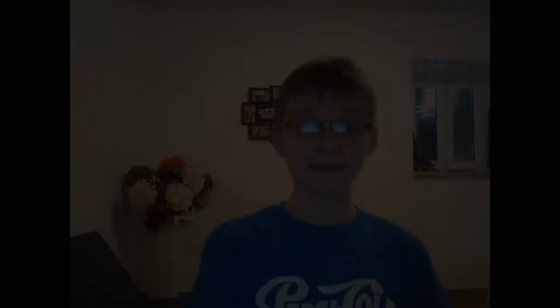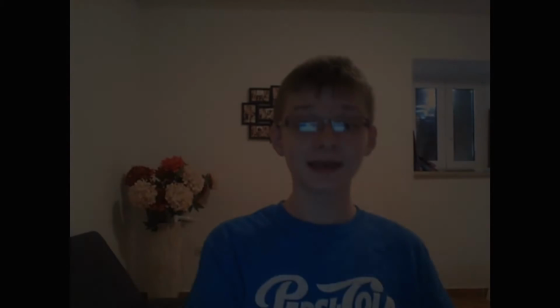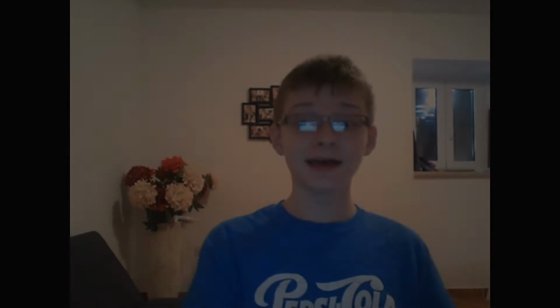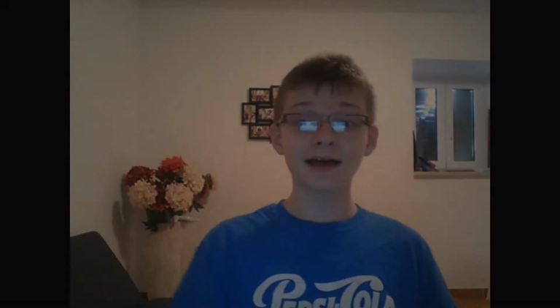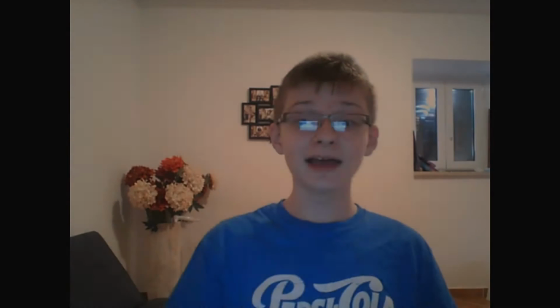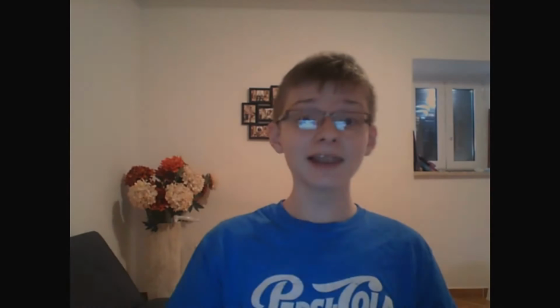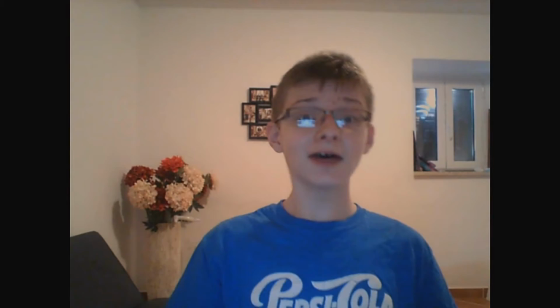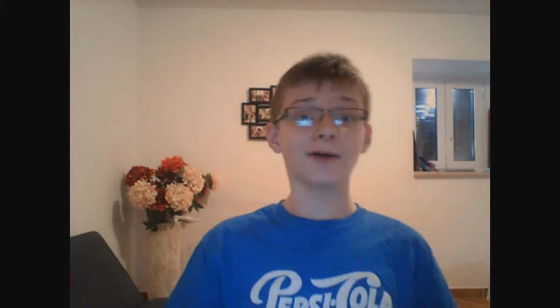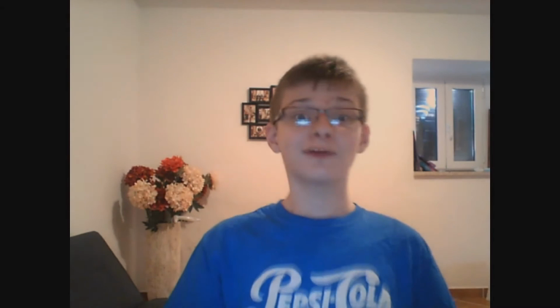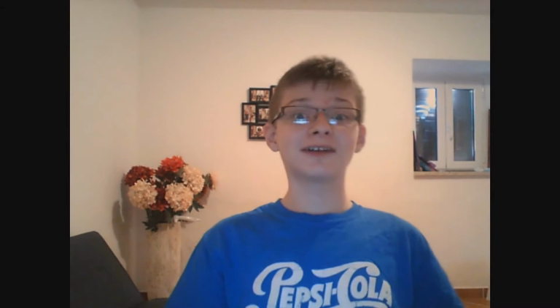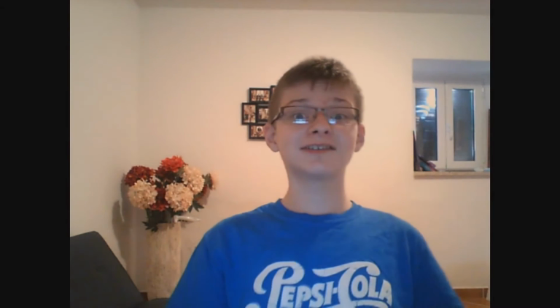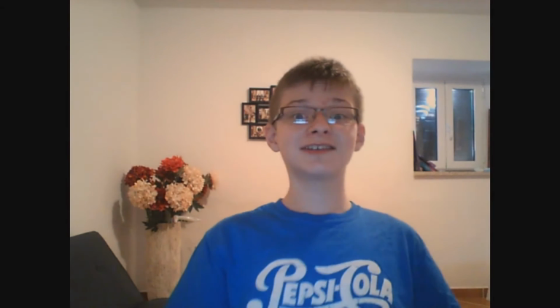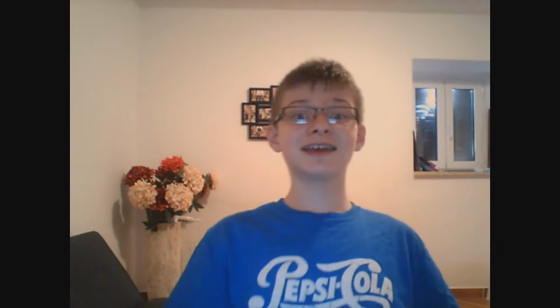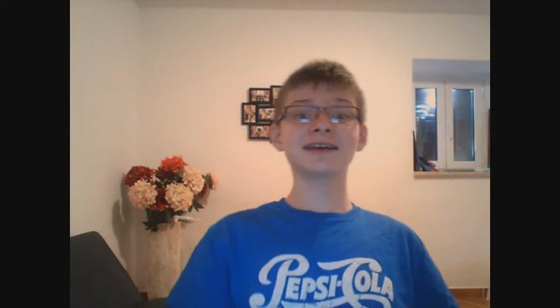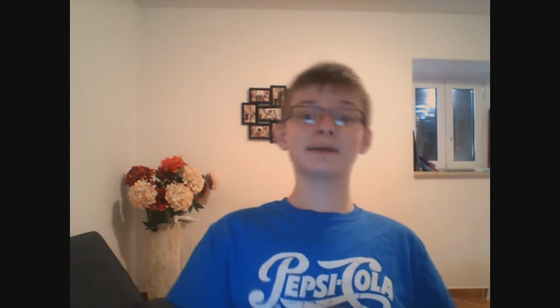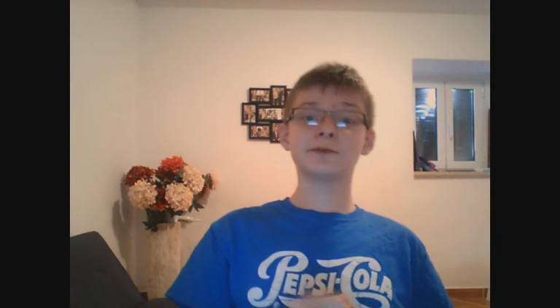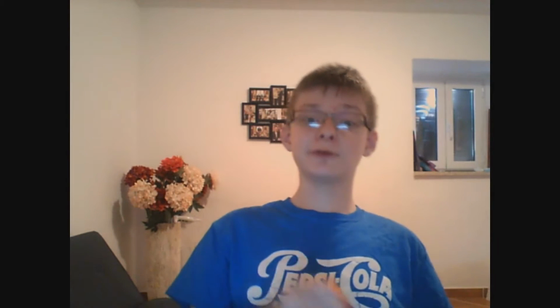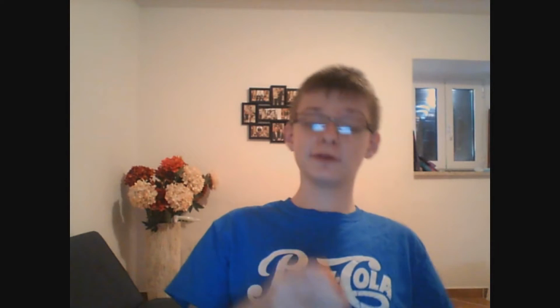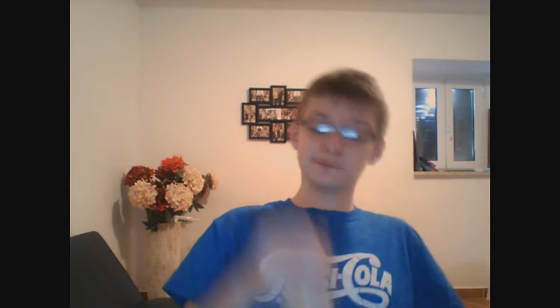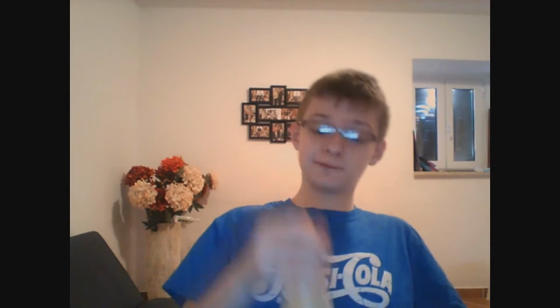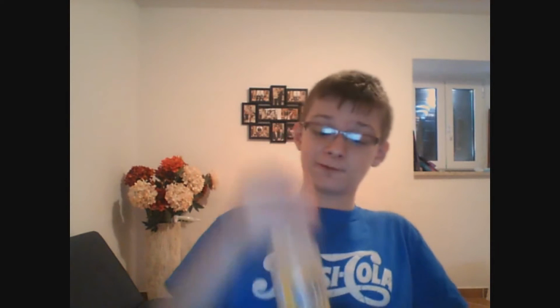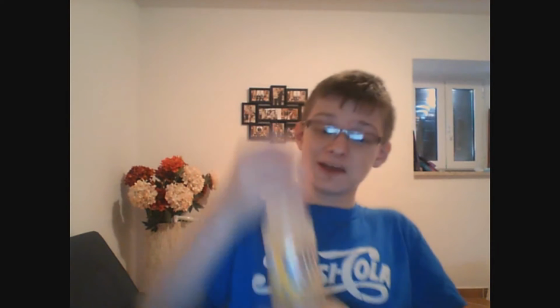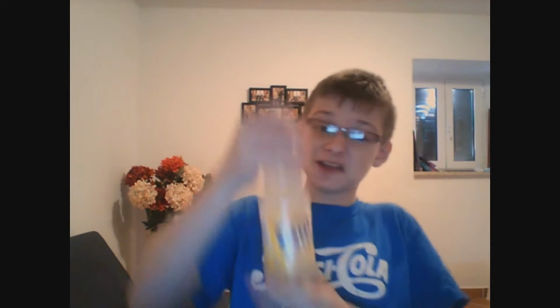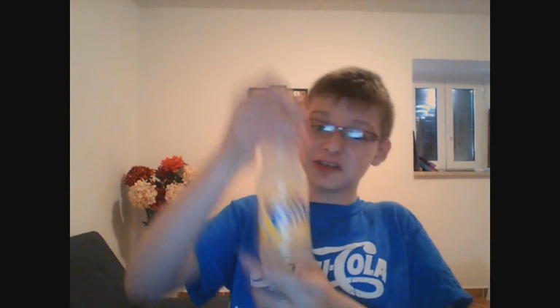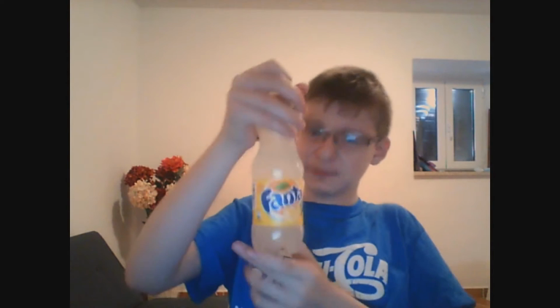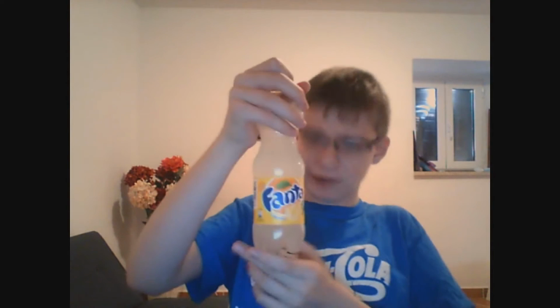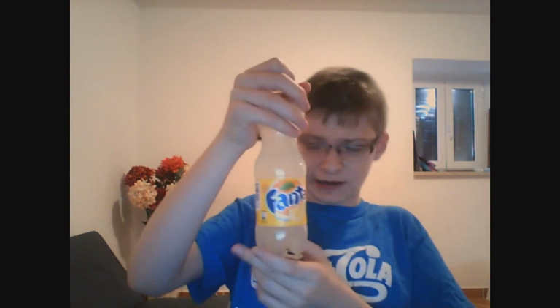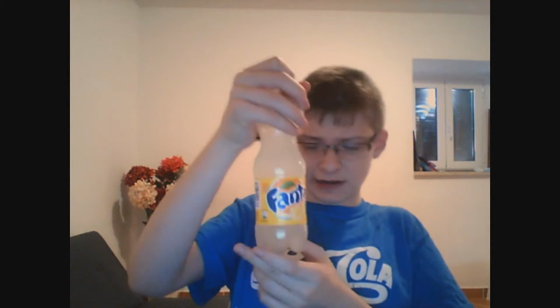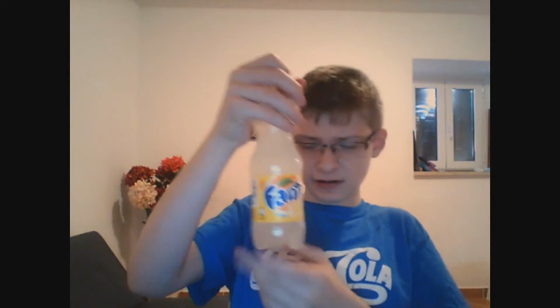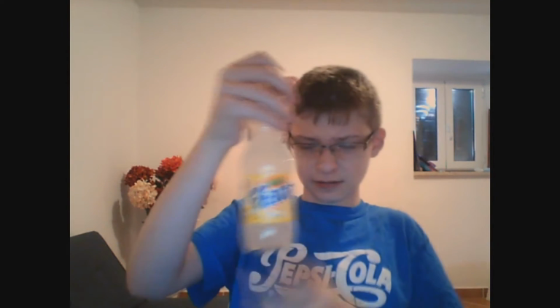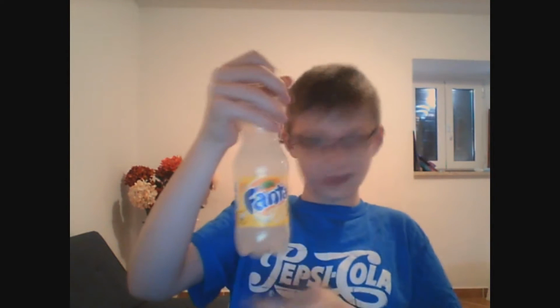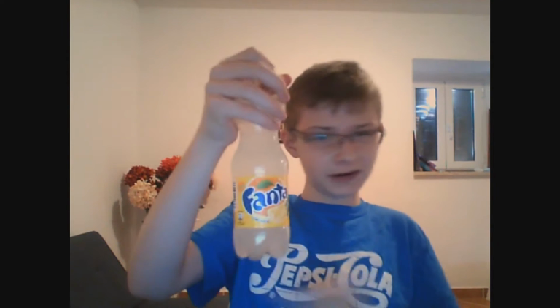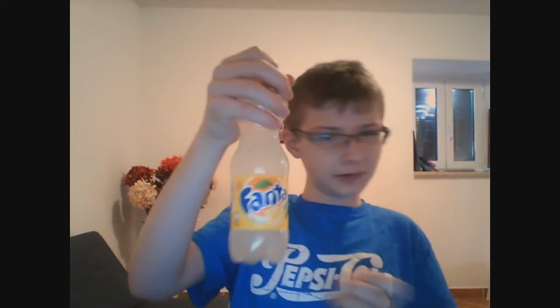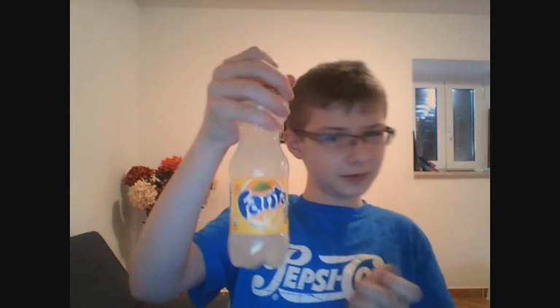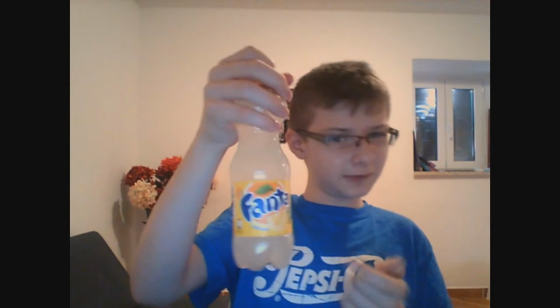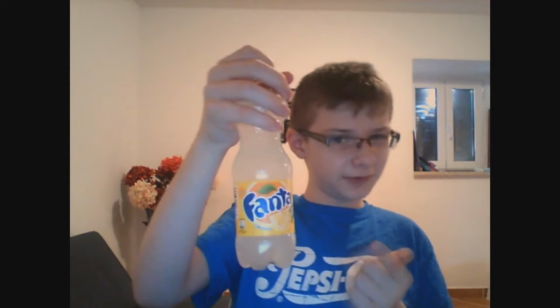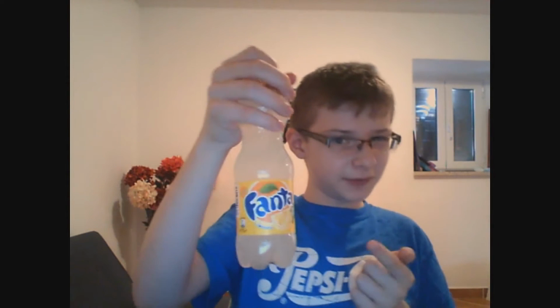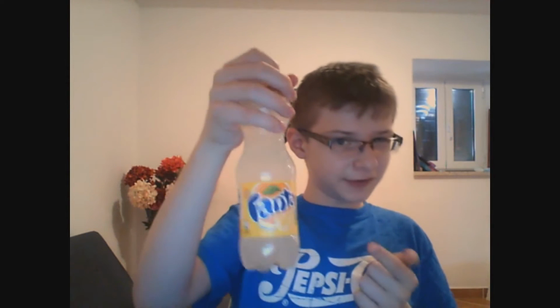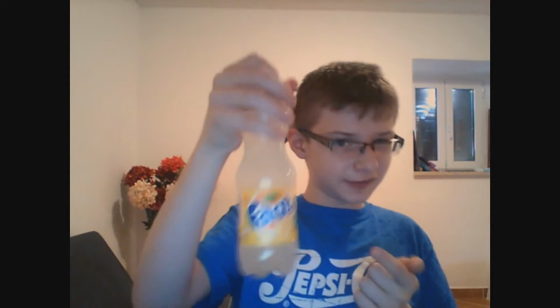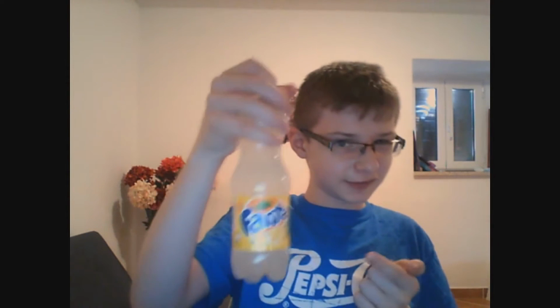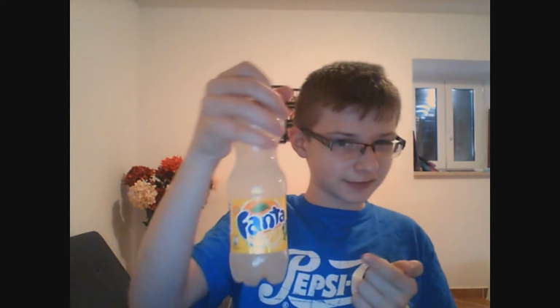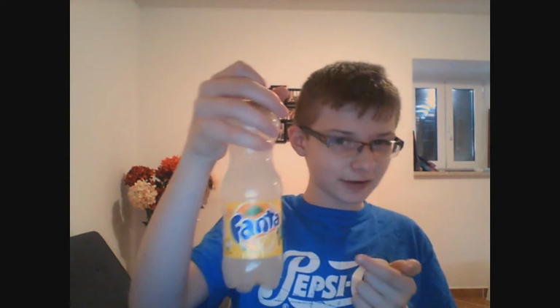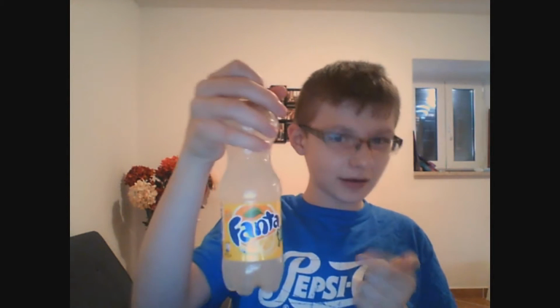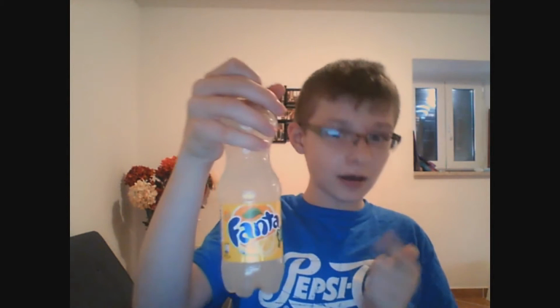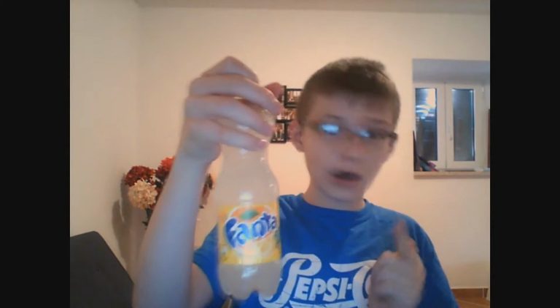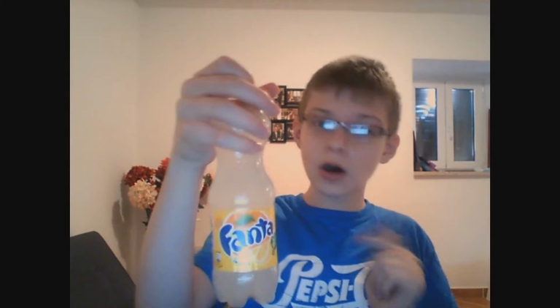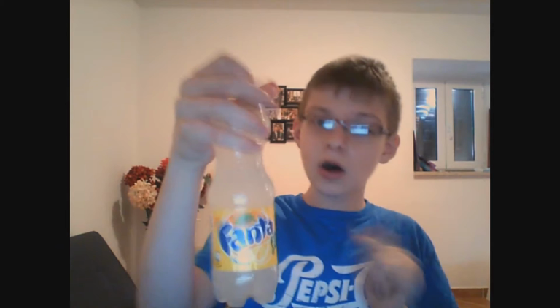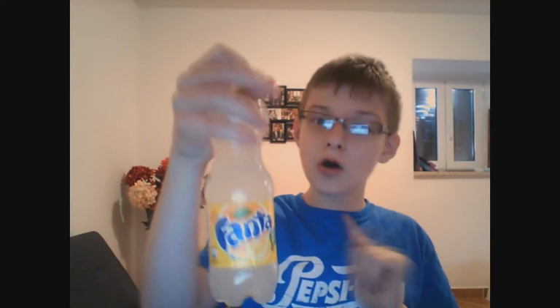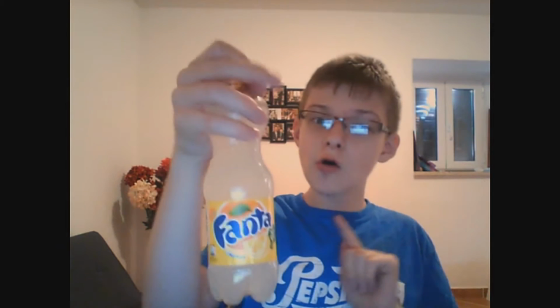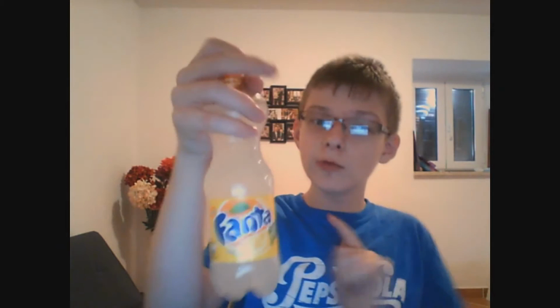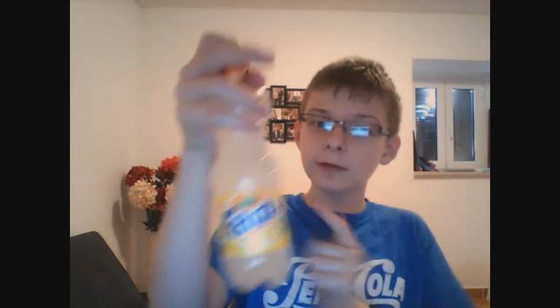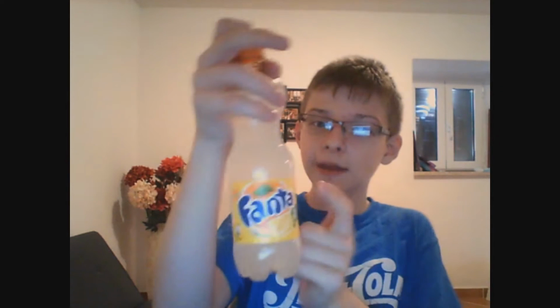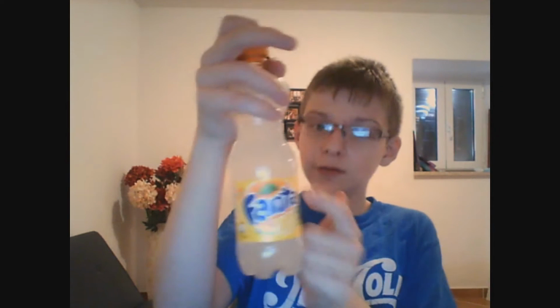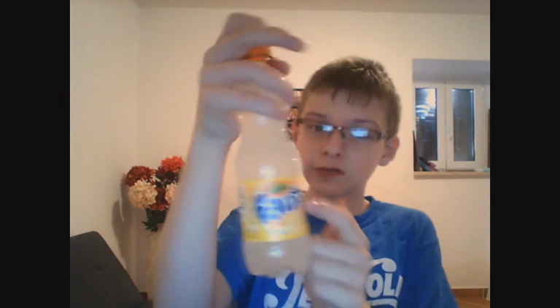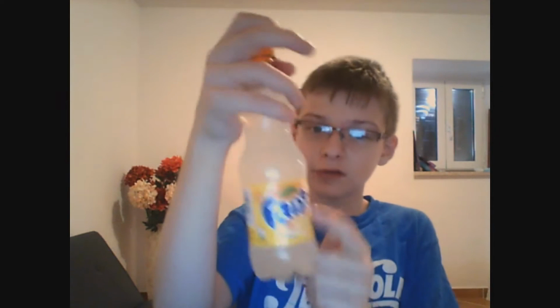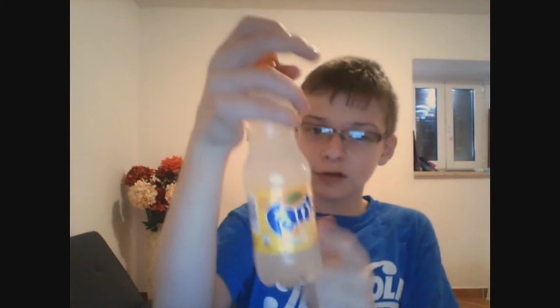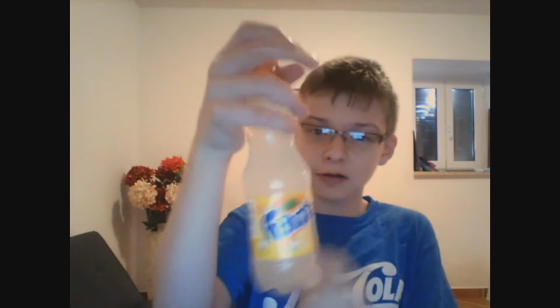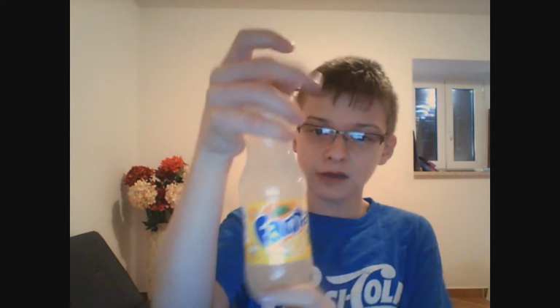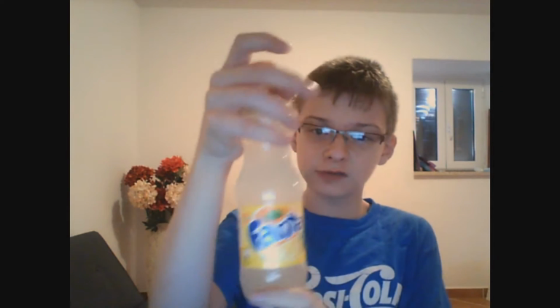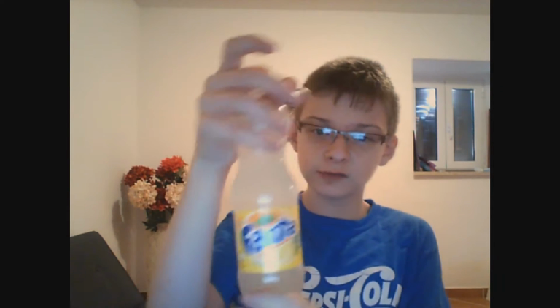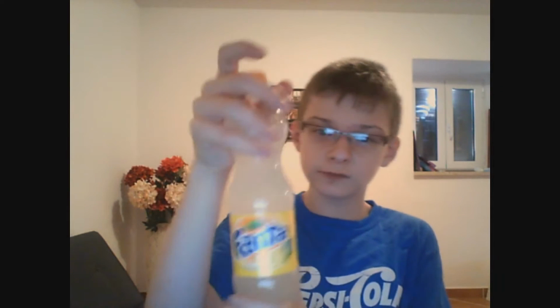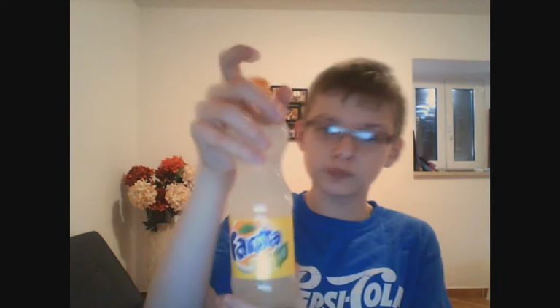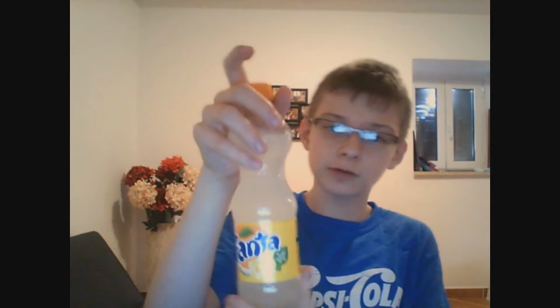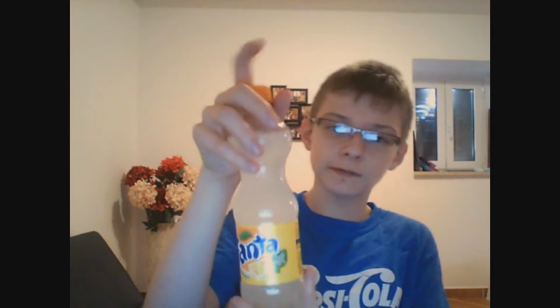Hello! Today I'm reviewing Fanta Limonada. Didn't I already review this? Oh right, this is the Croatian formula.